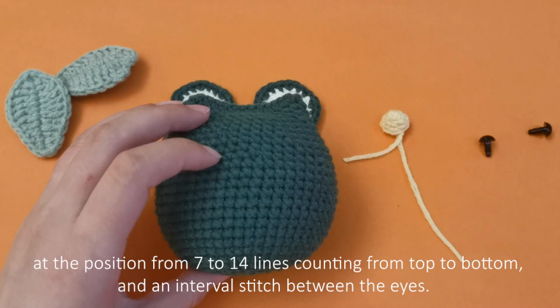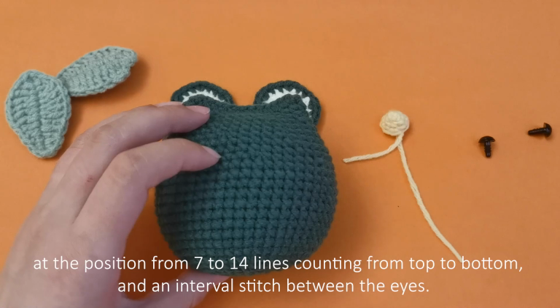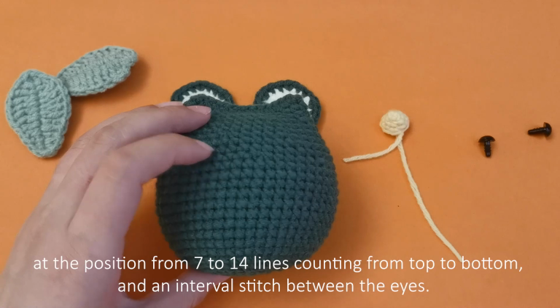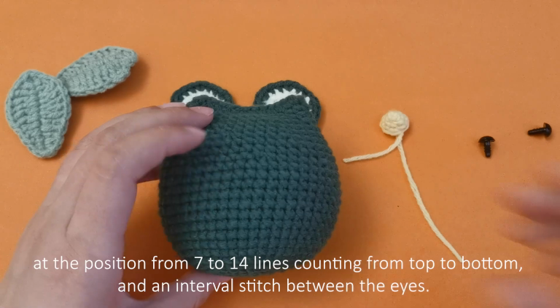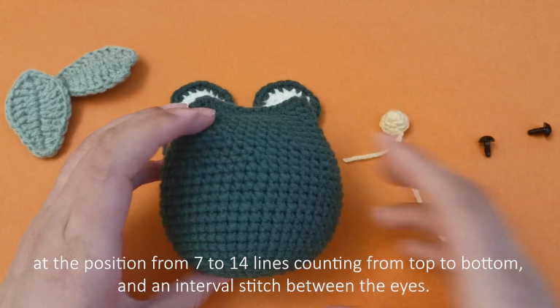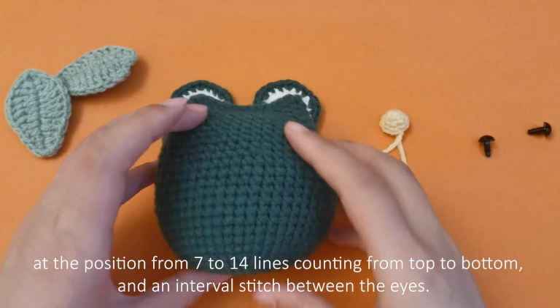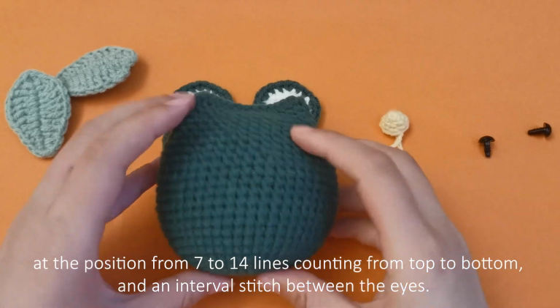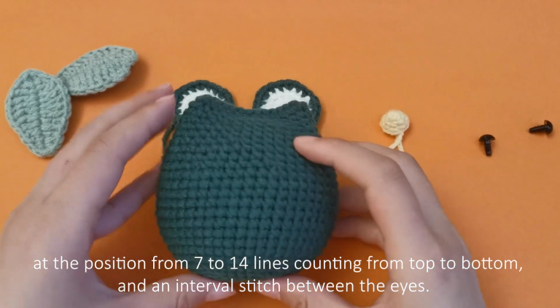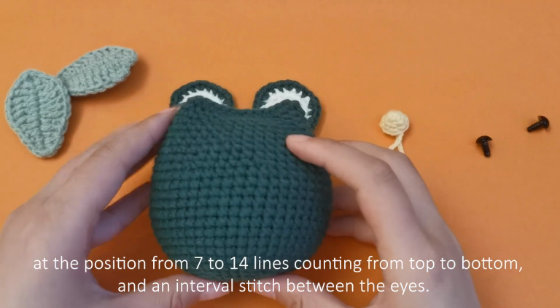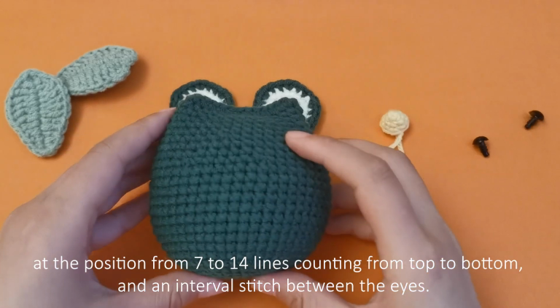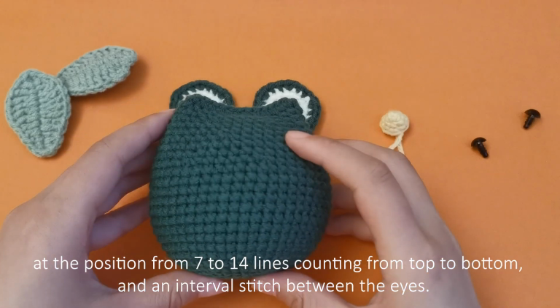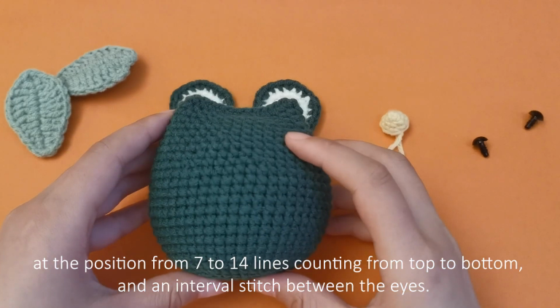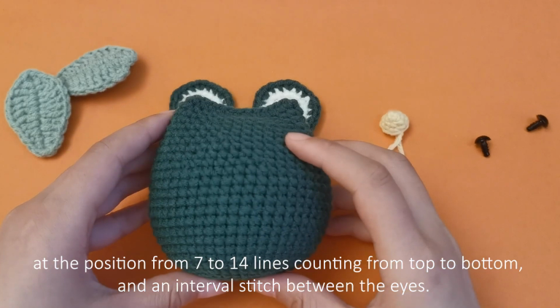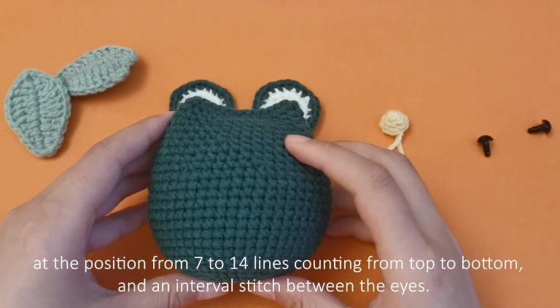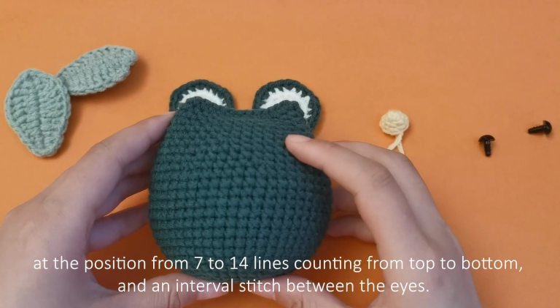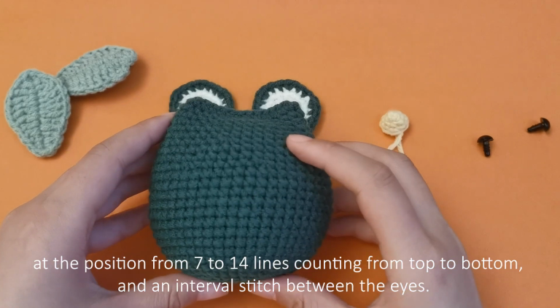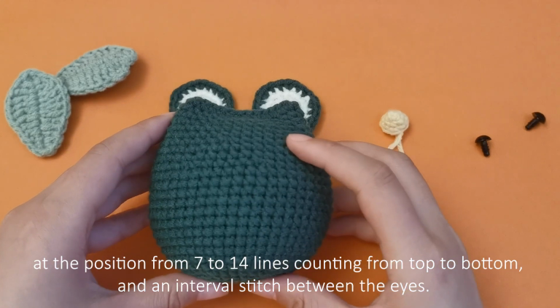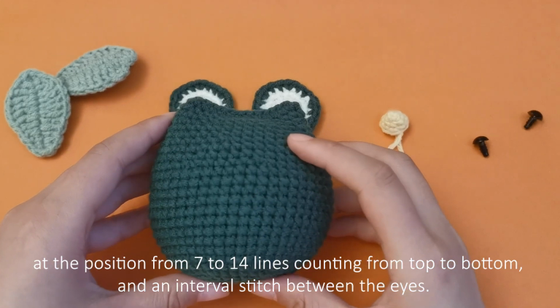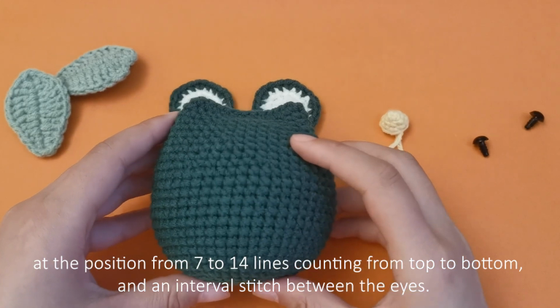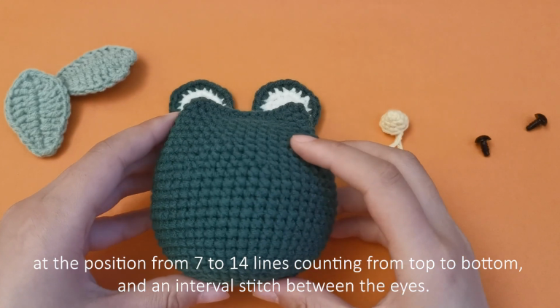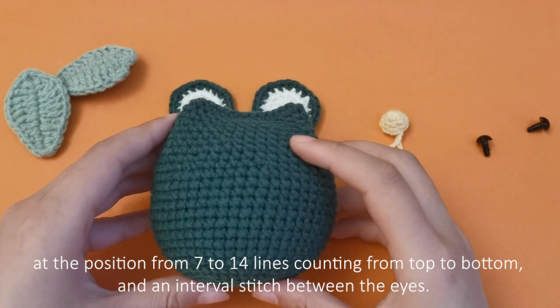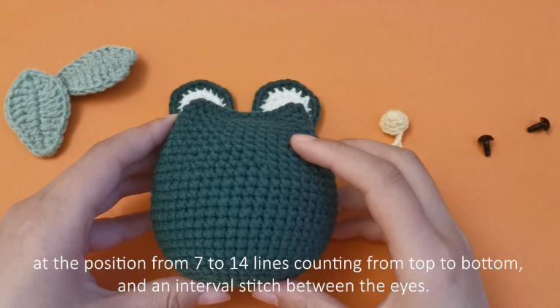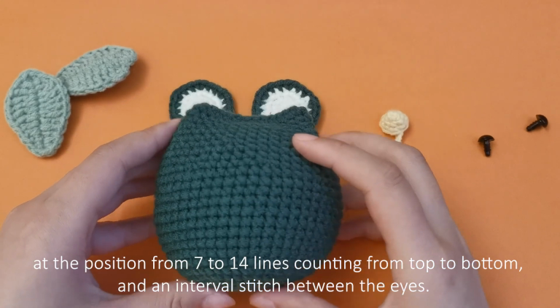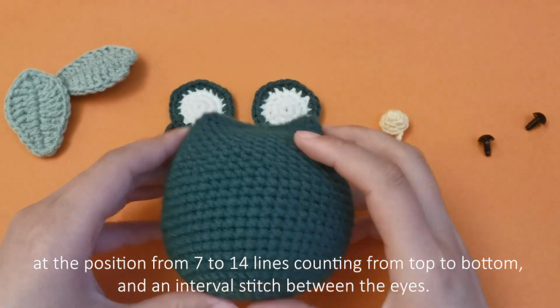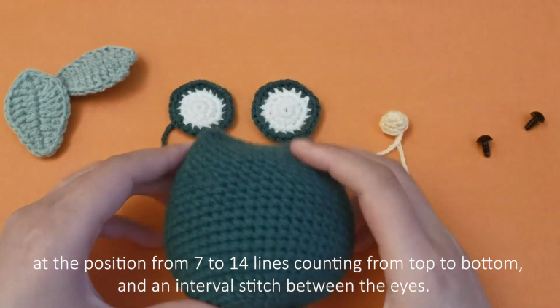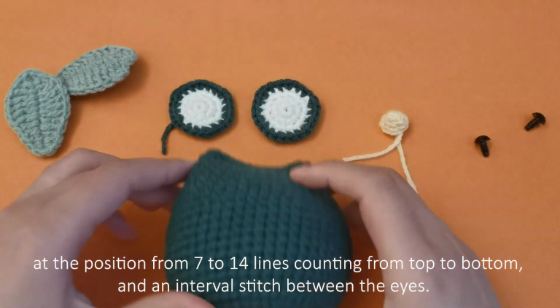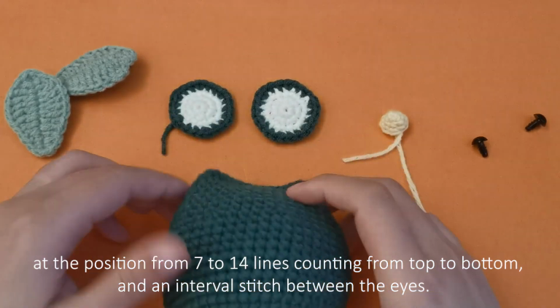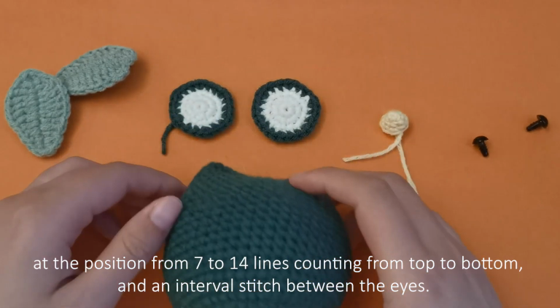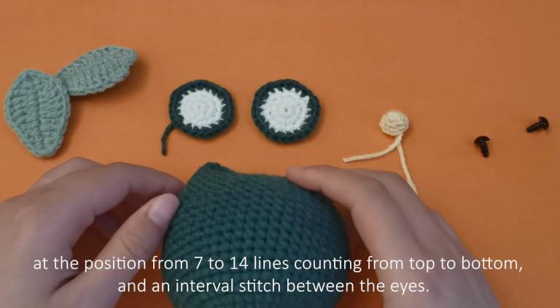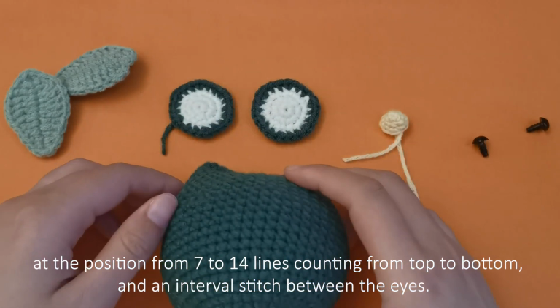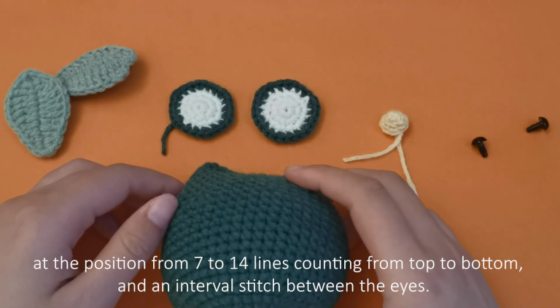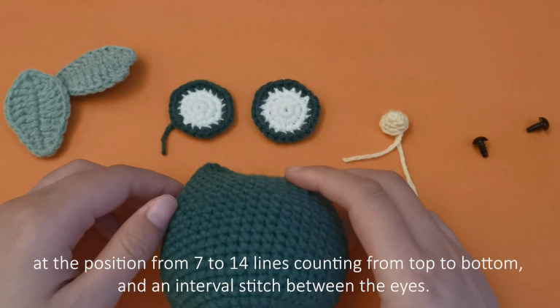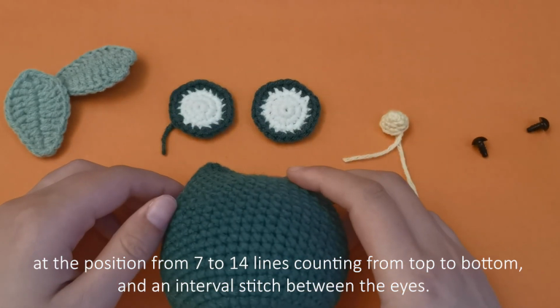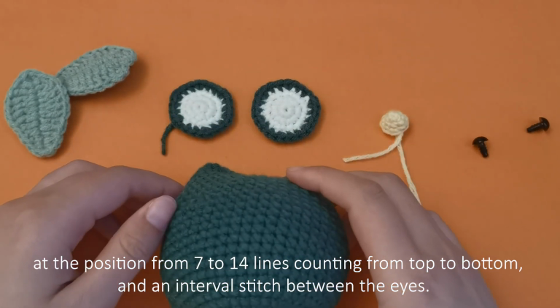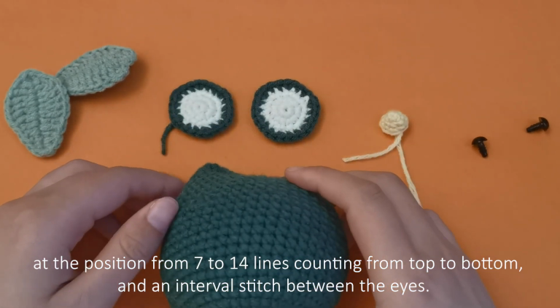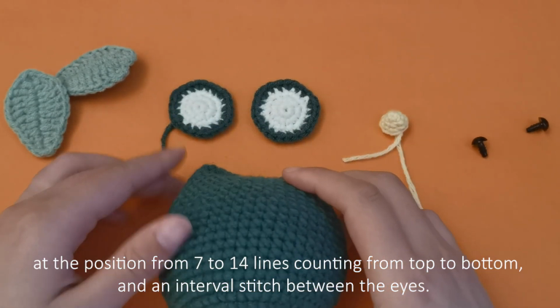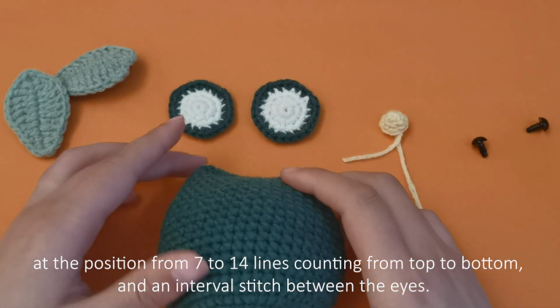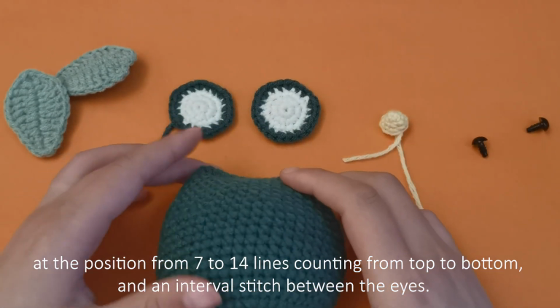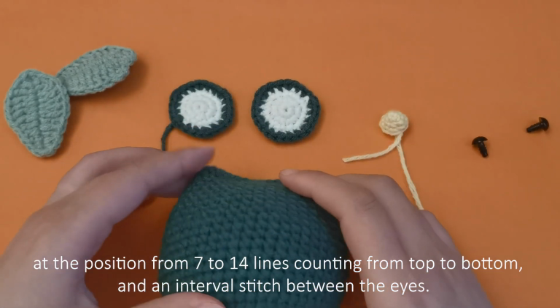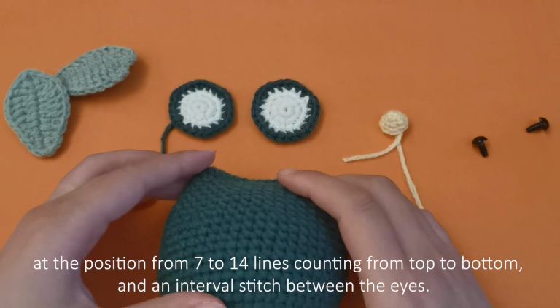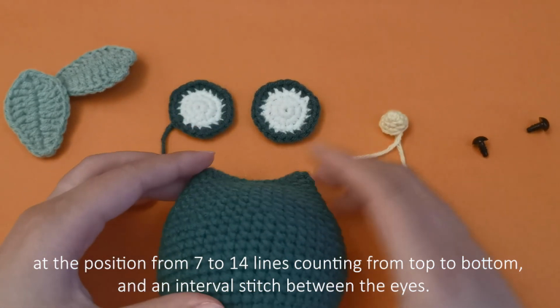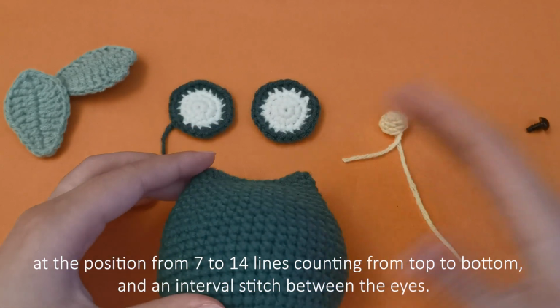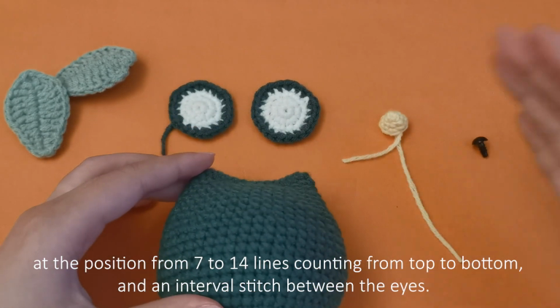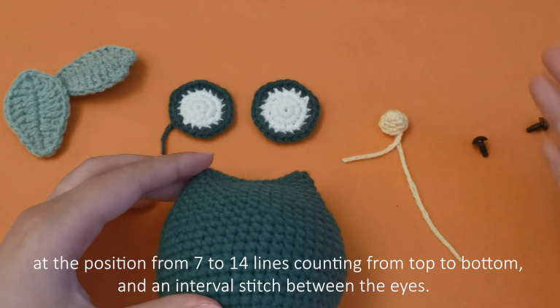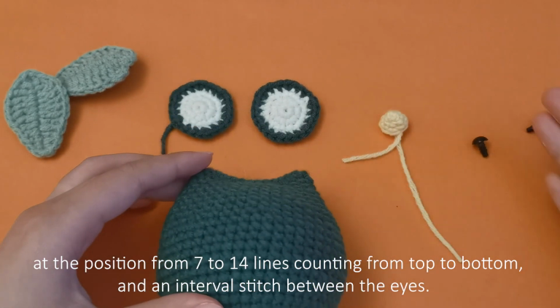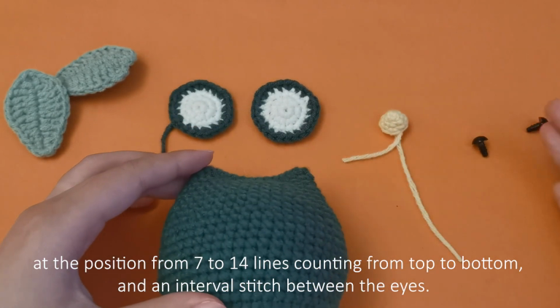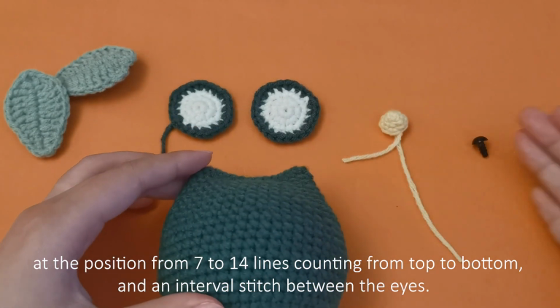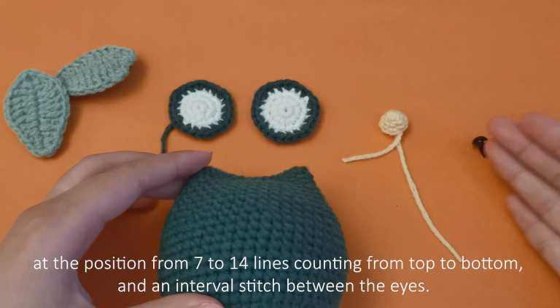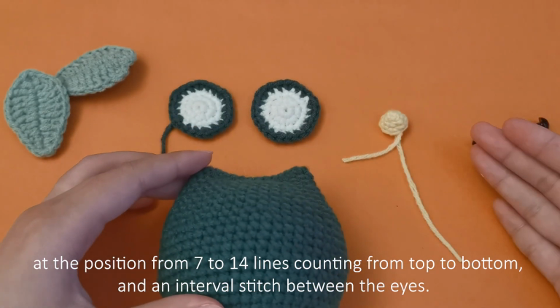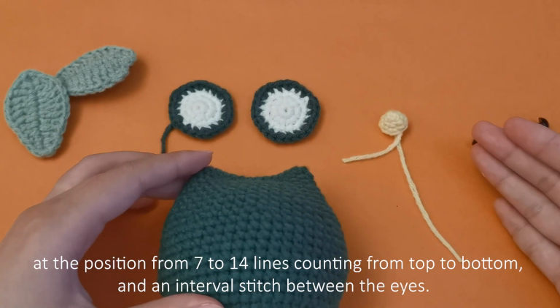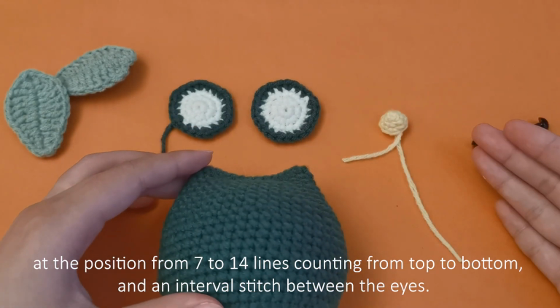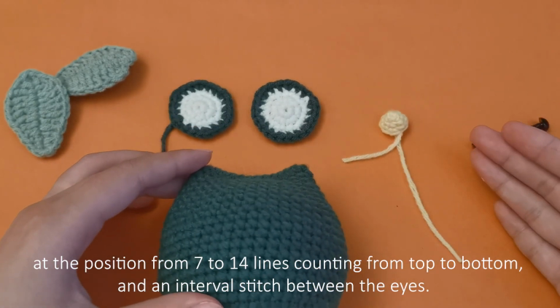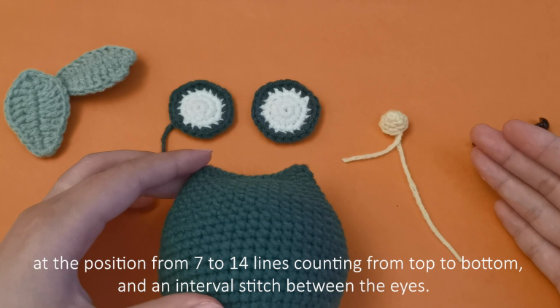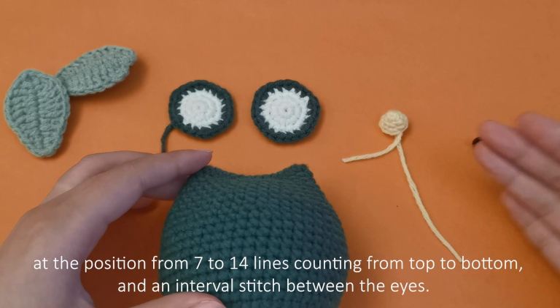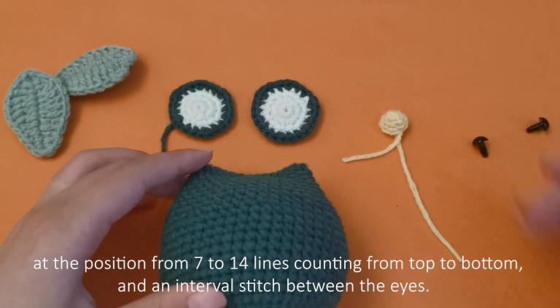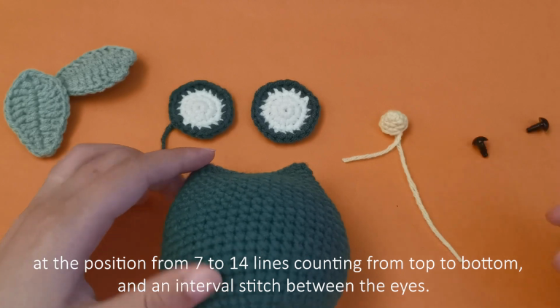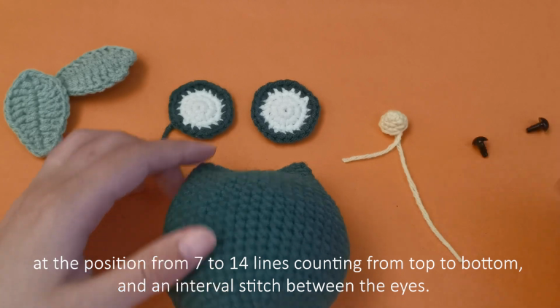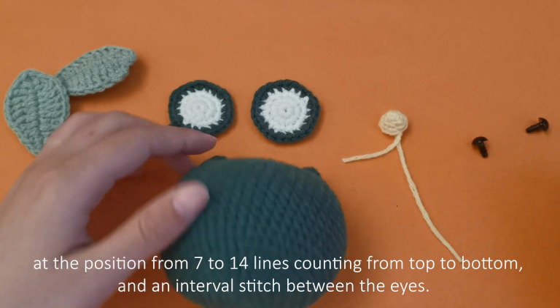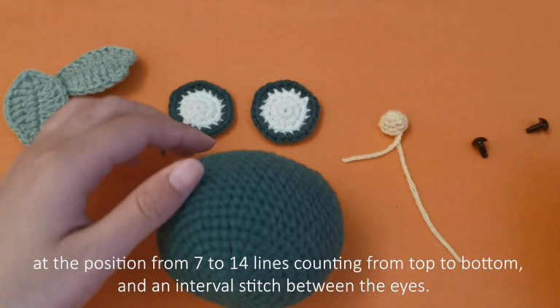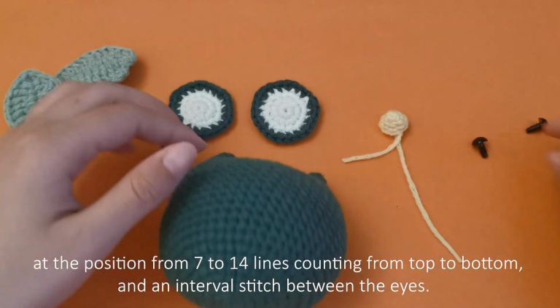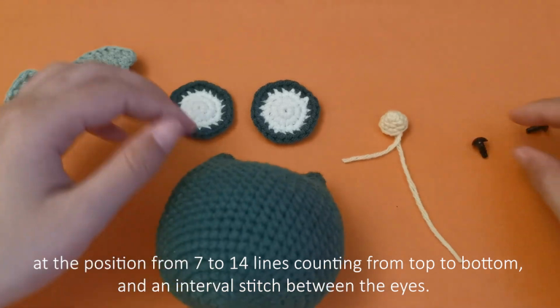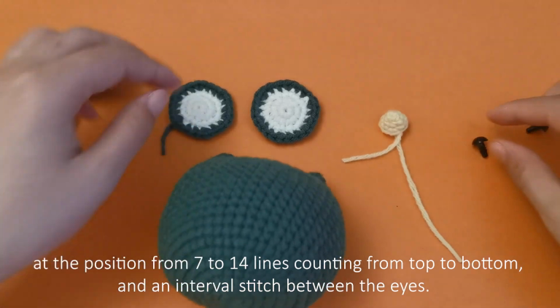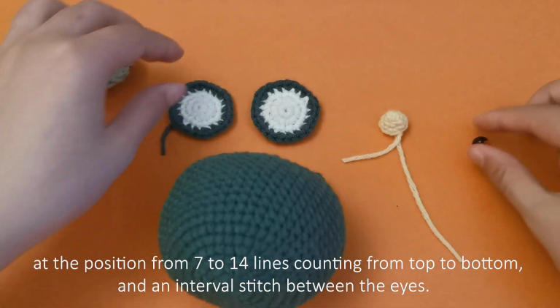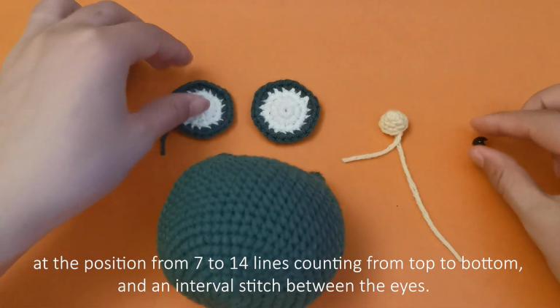At the position from 7 to 14 lines counting from top to bottom, and an interval stitch between the eyes.